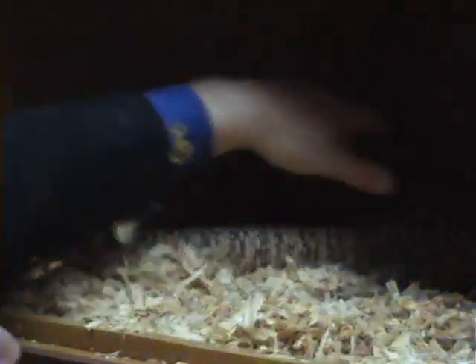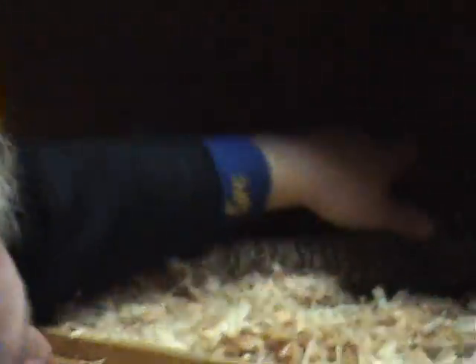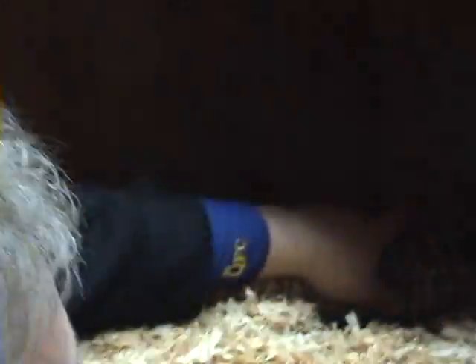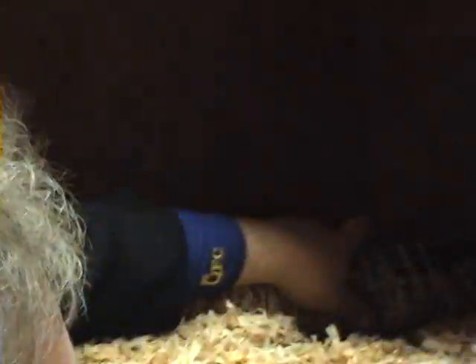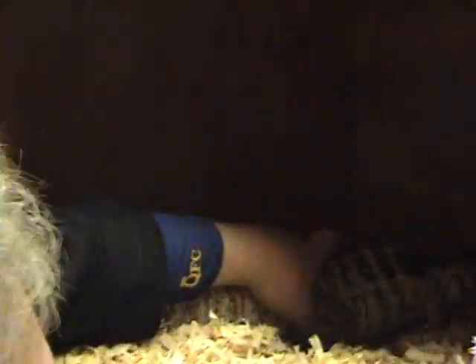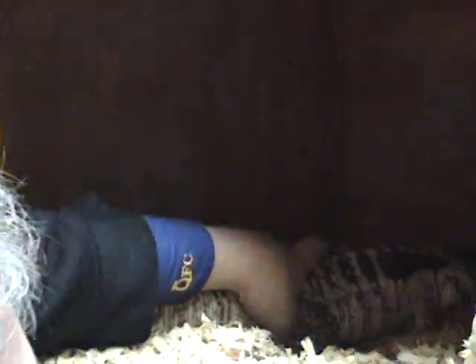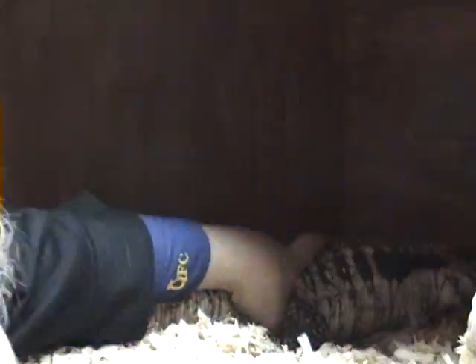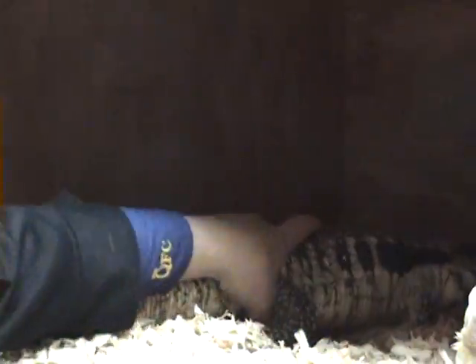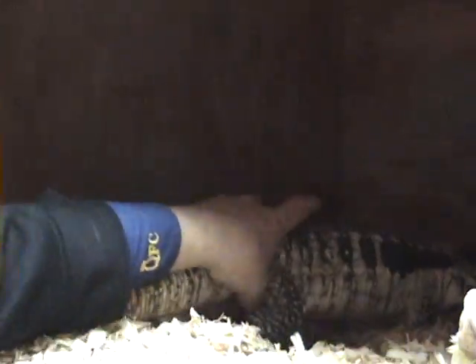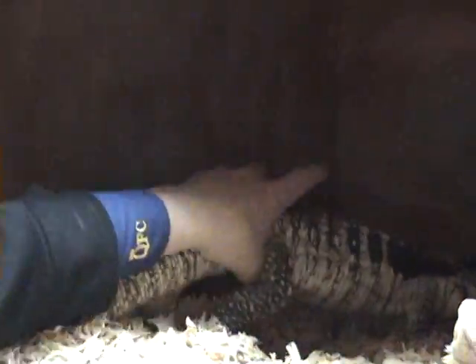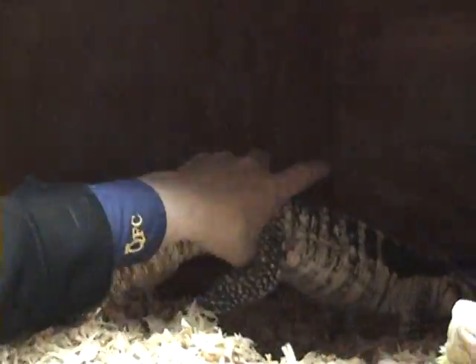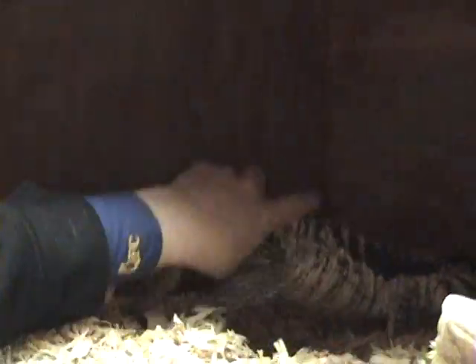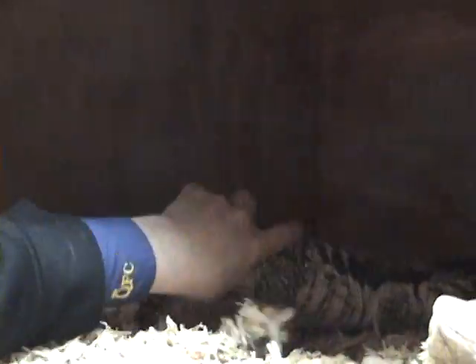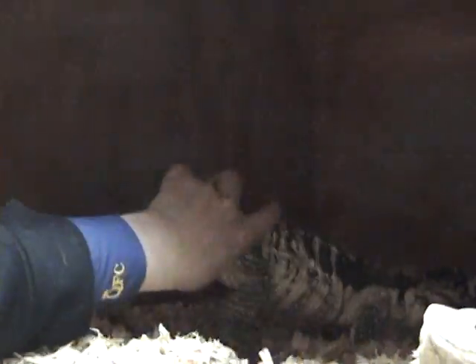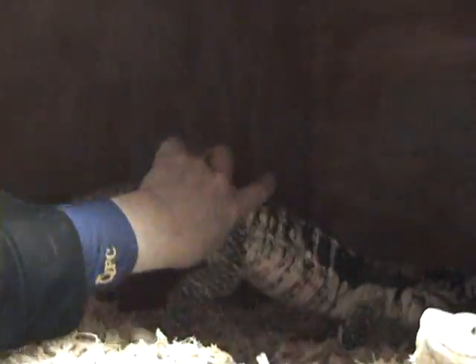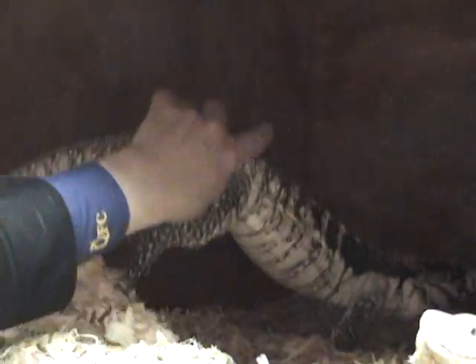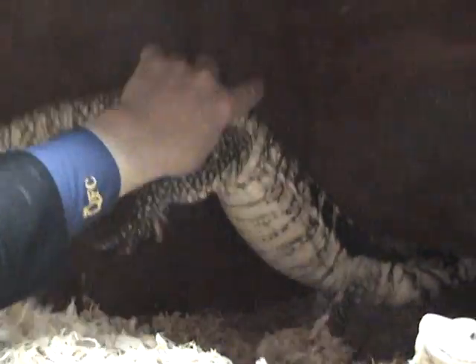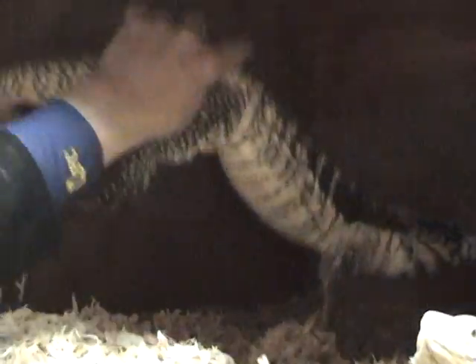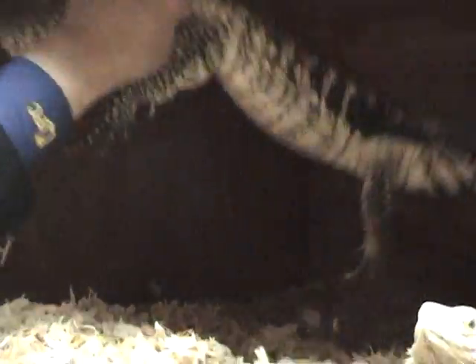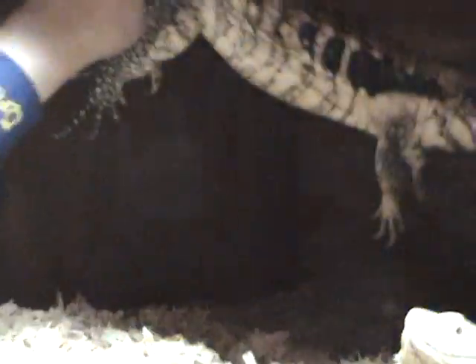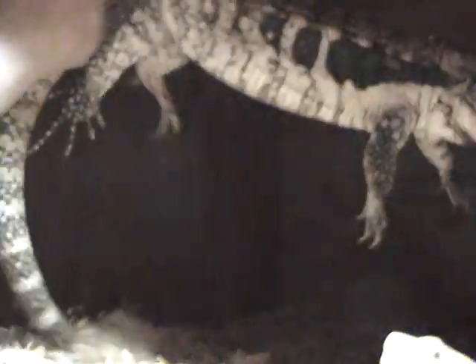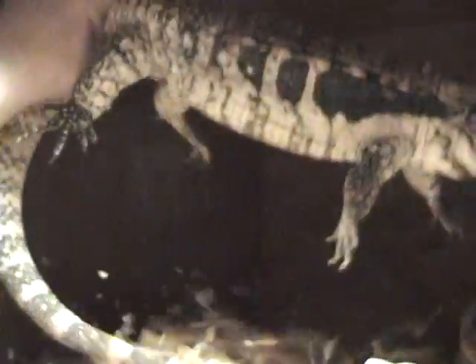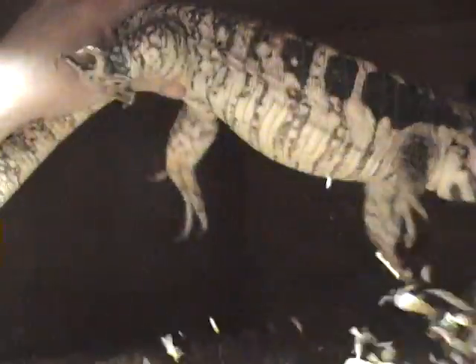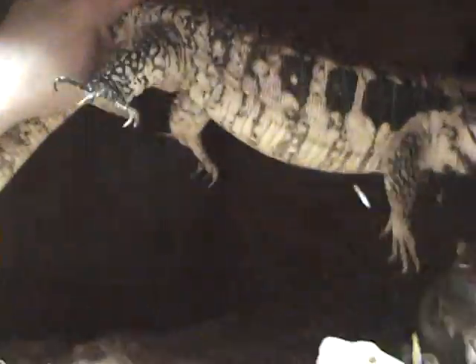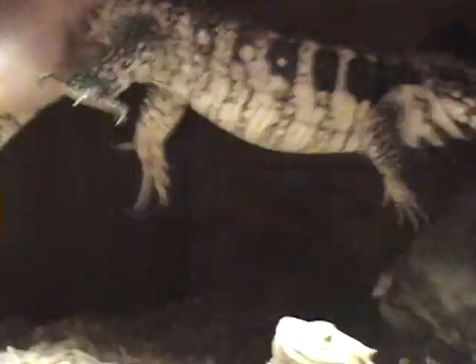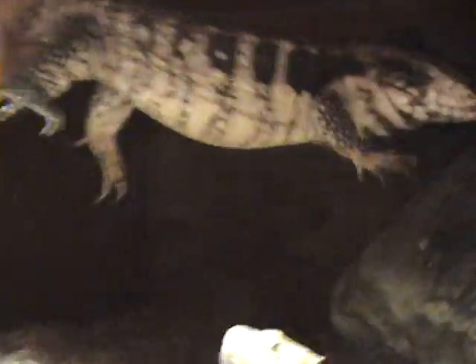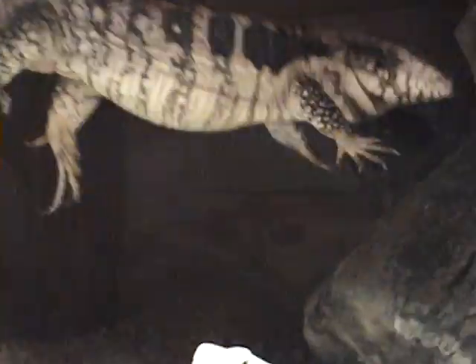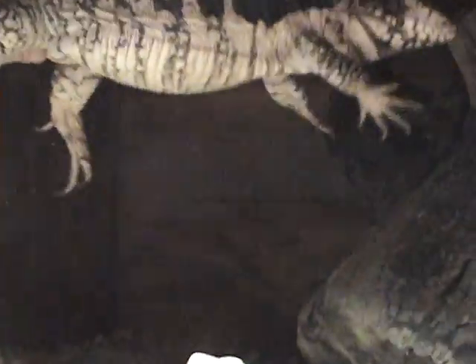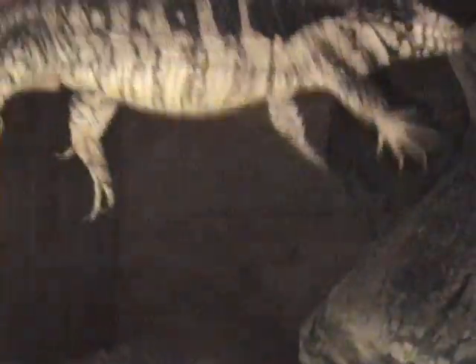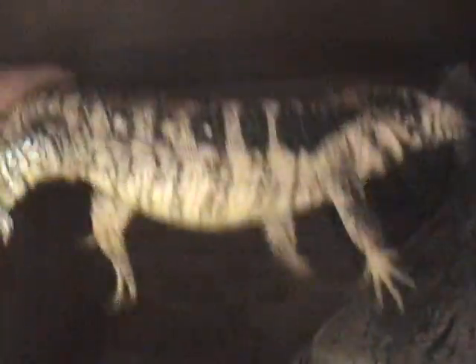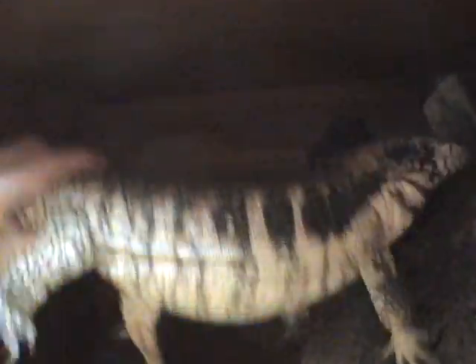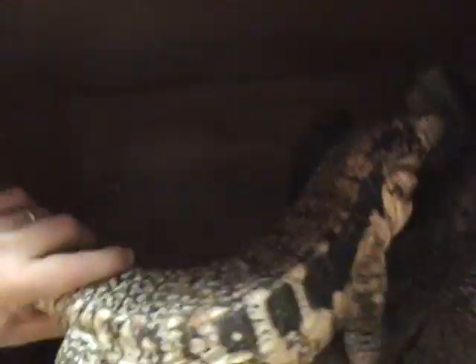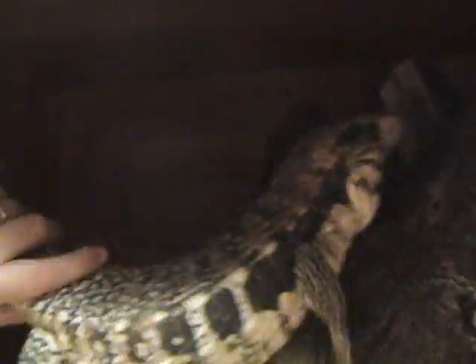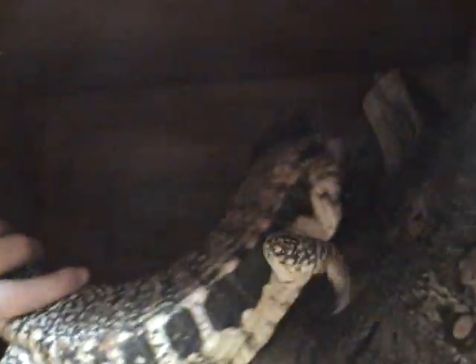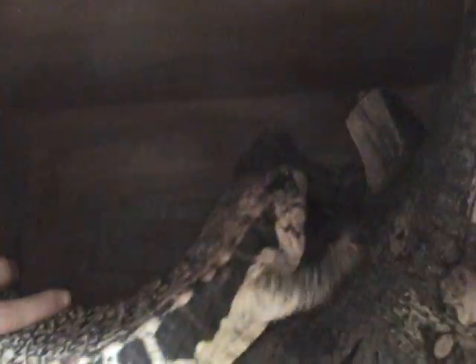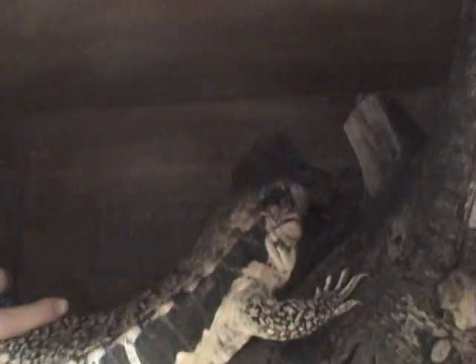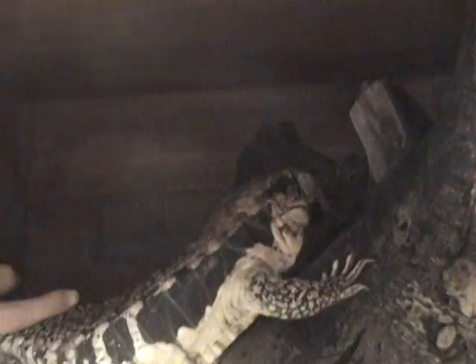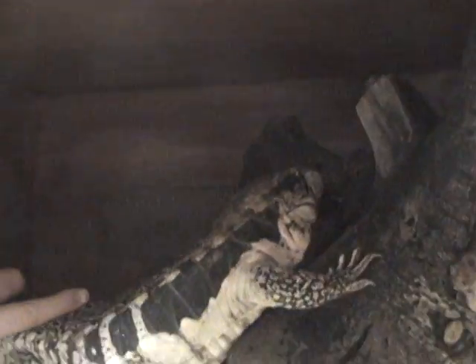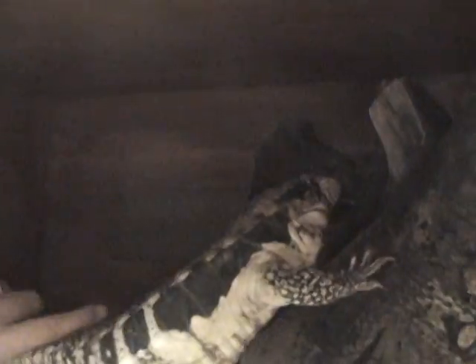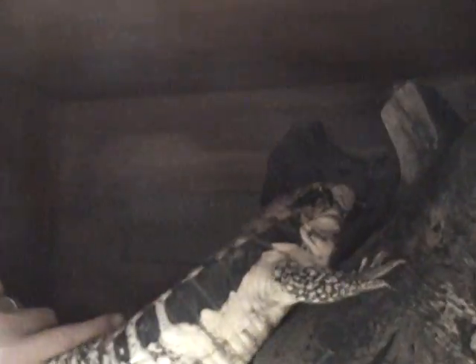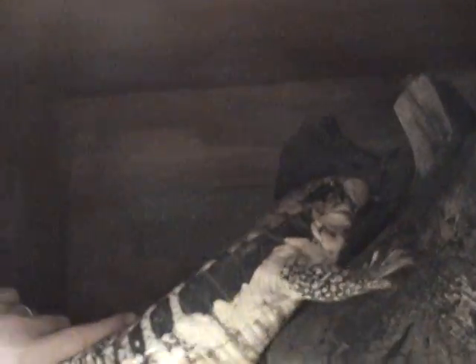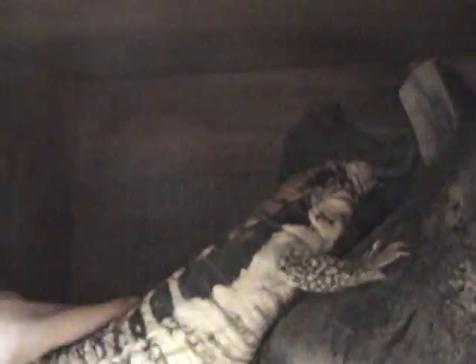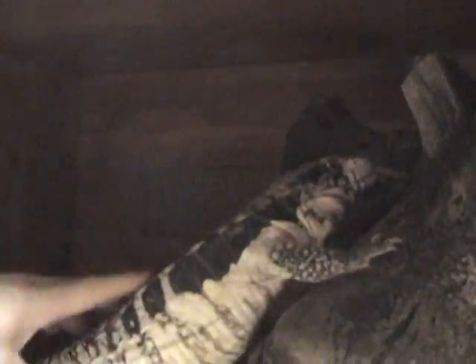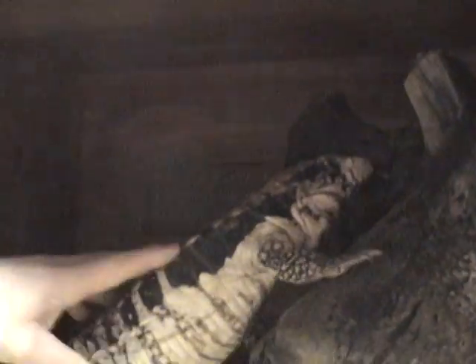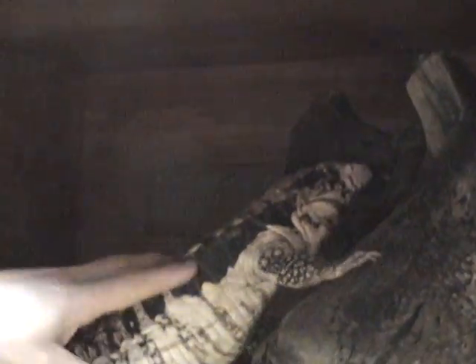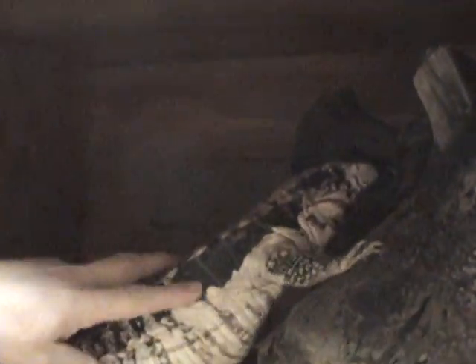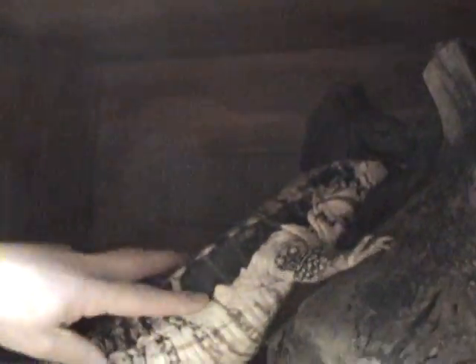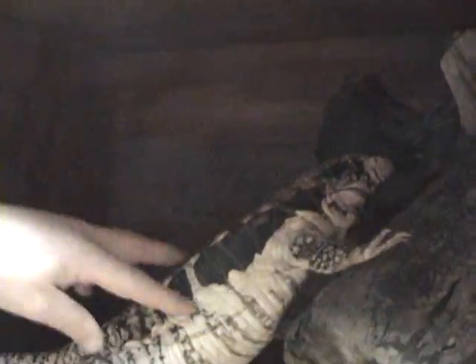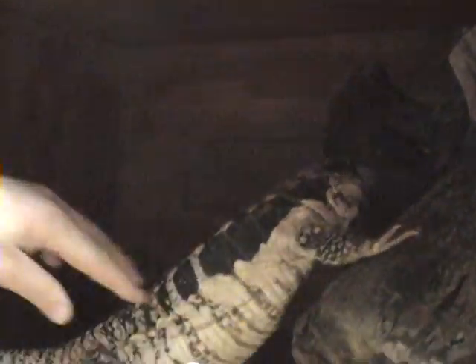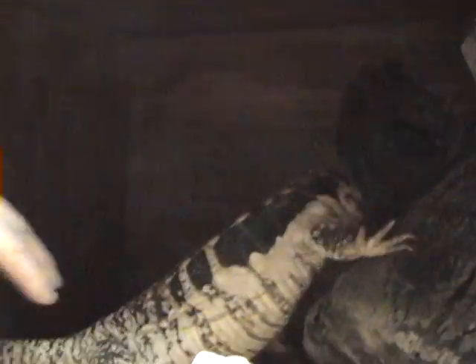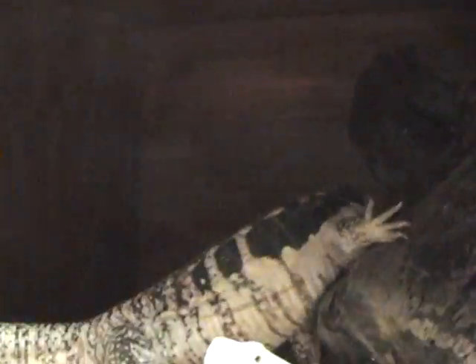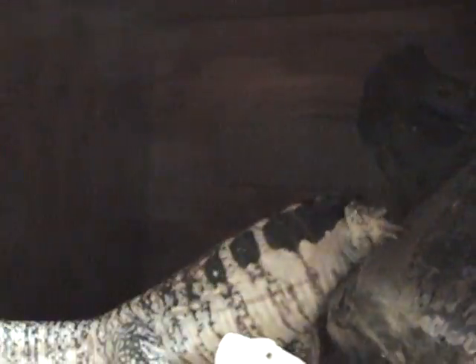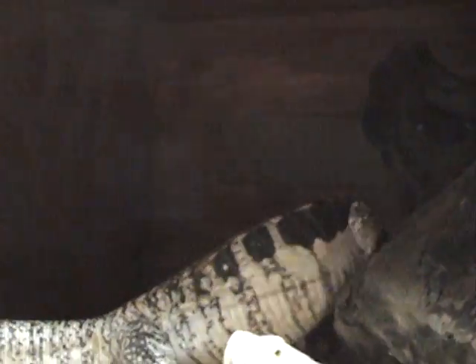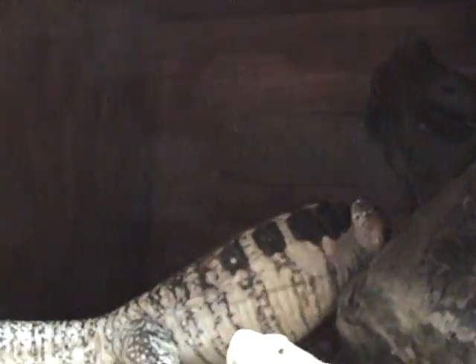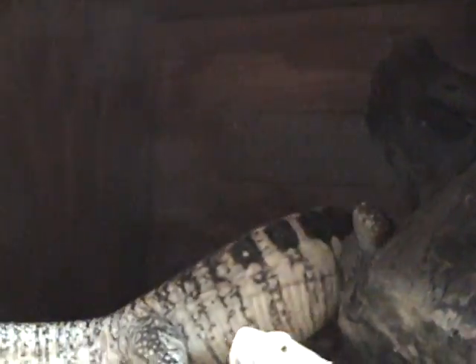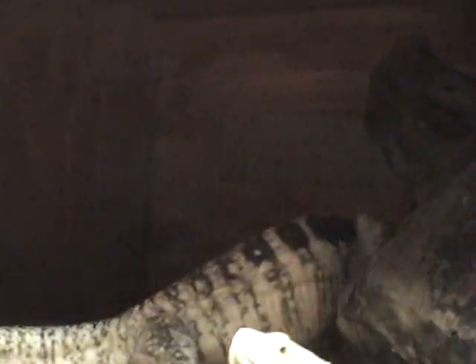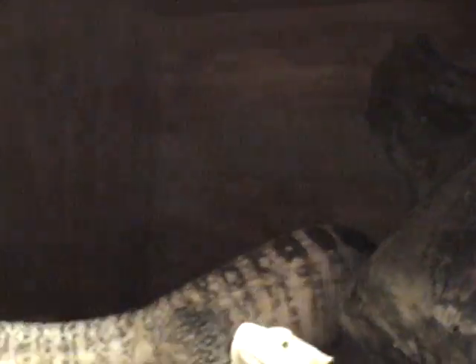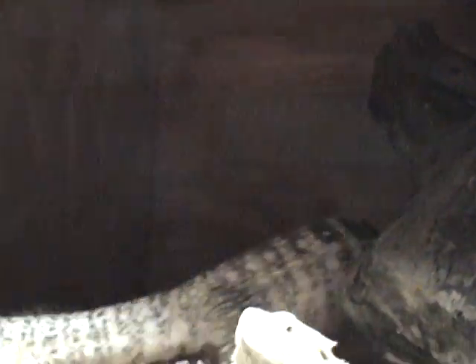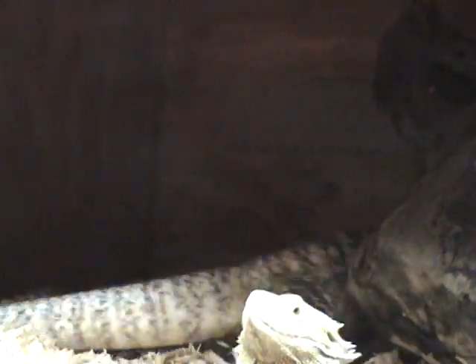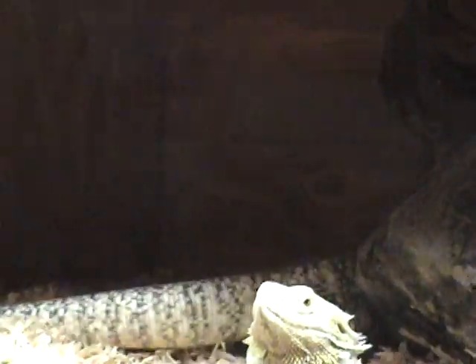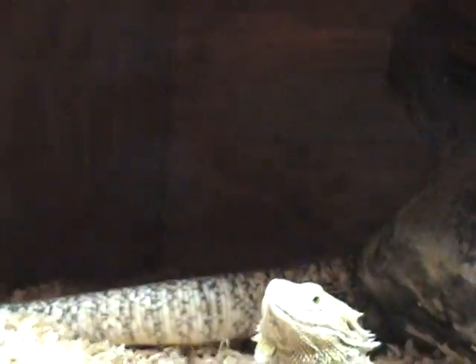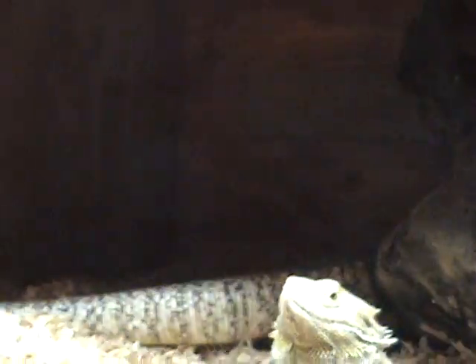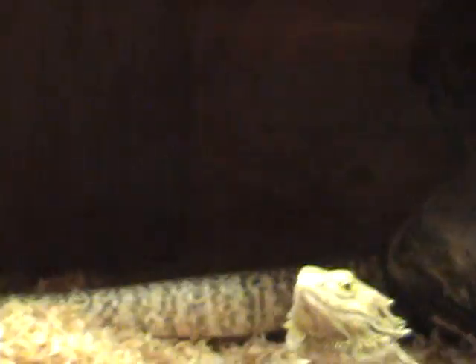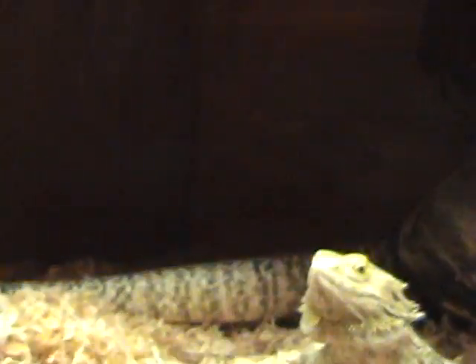Not that little bearded dragon right here — look at this, isn't that magnificent? This is the female right here. The male is in back, quite a bit bigger.